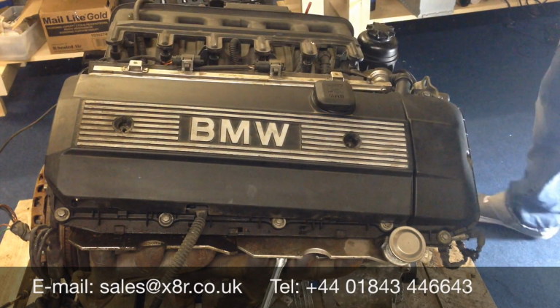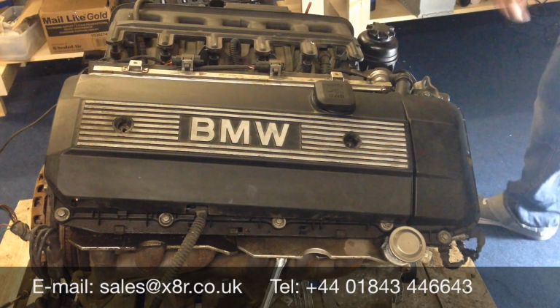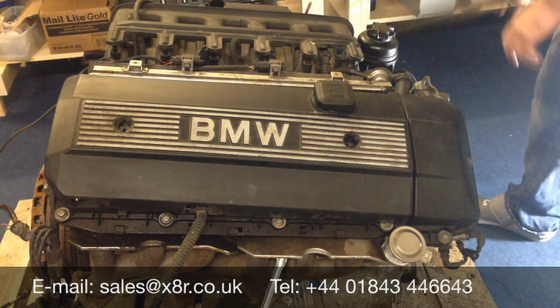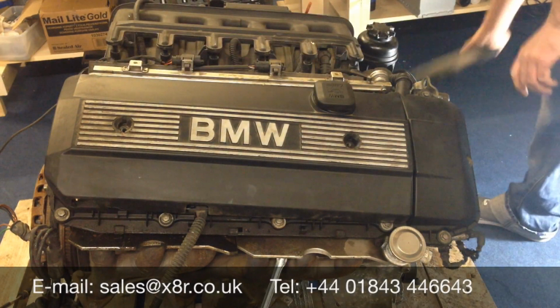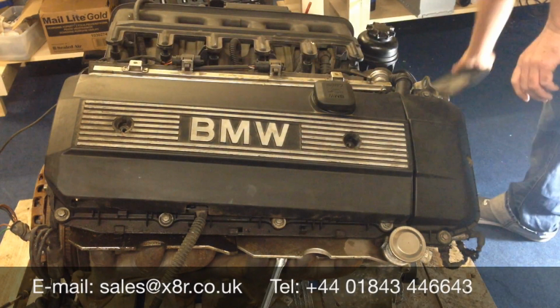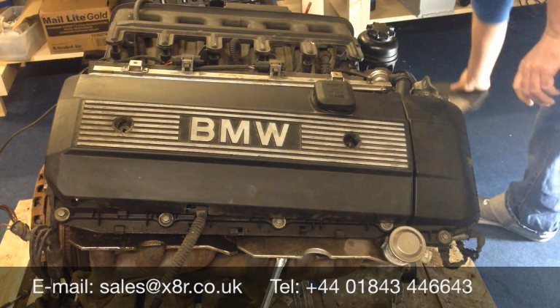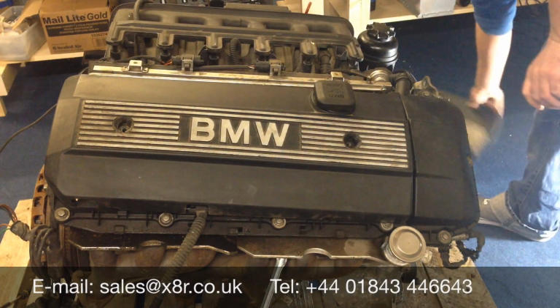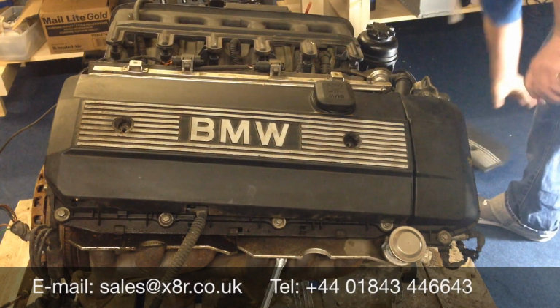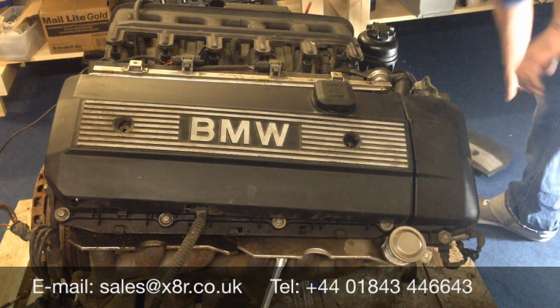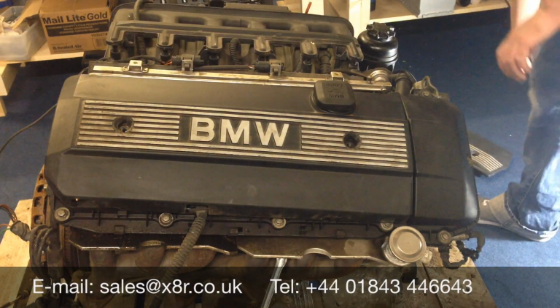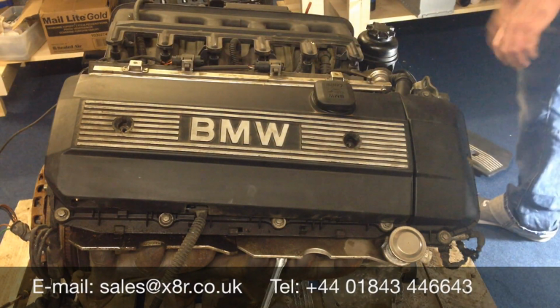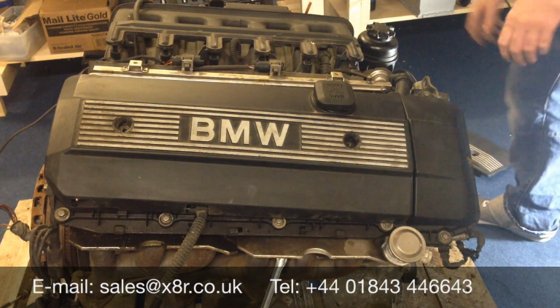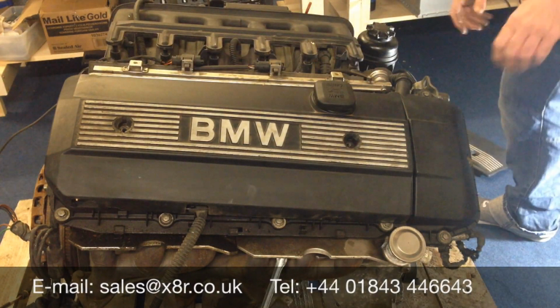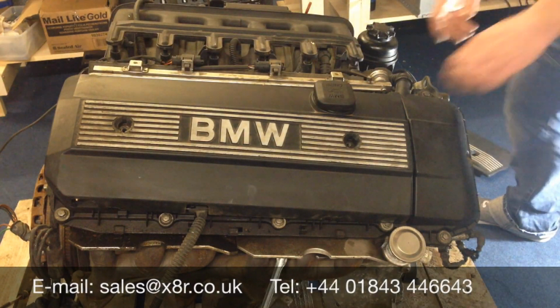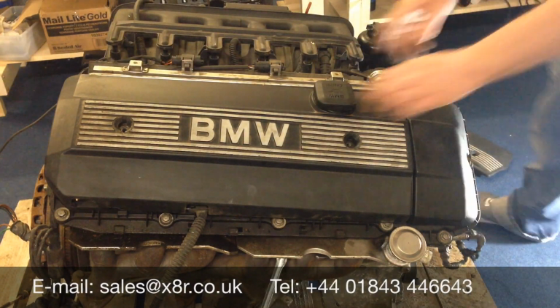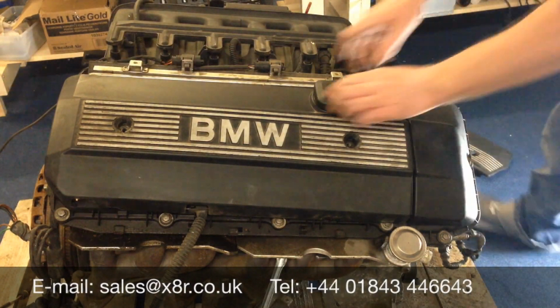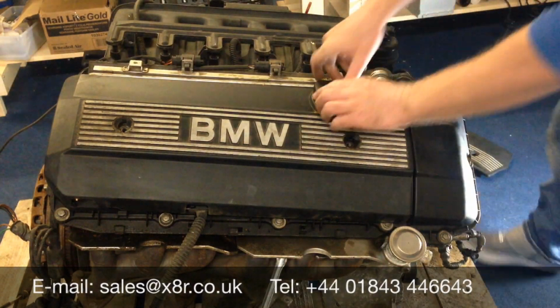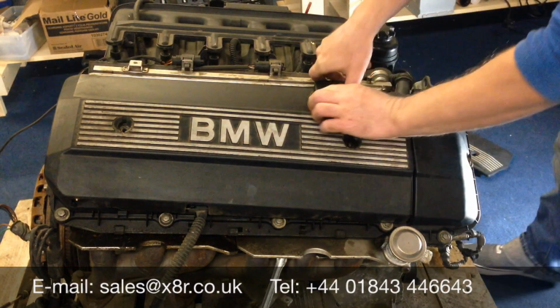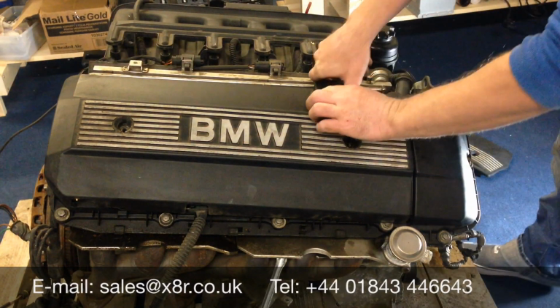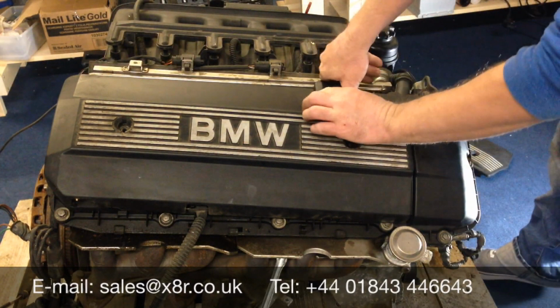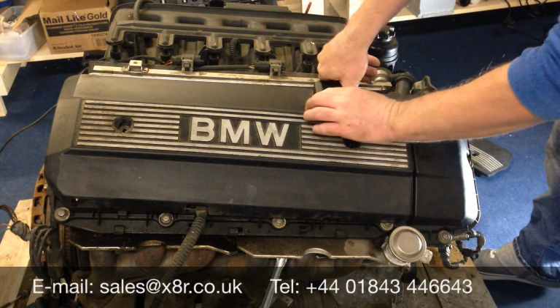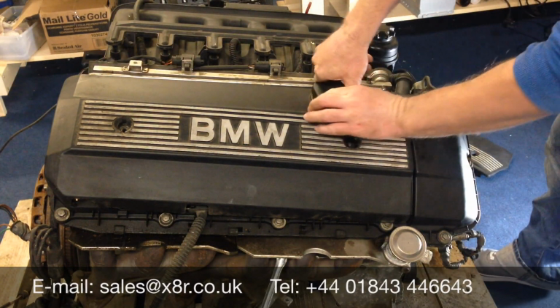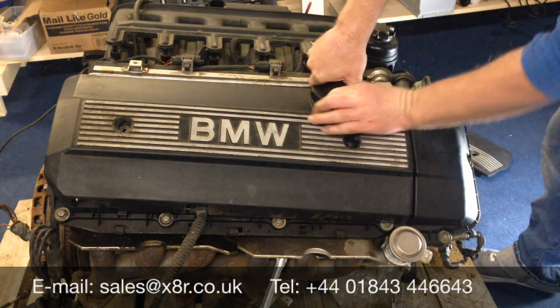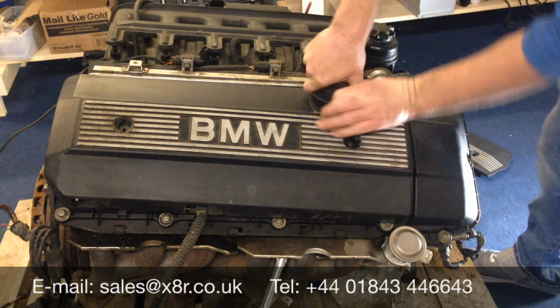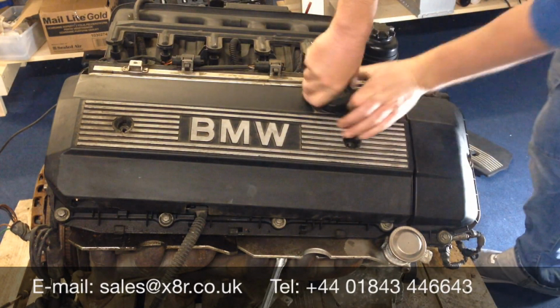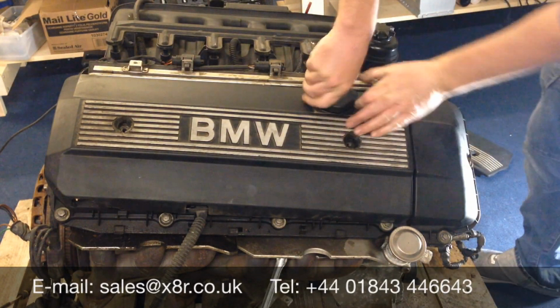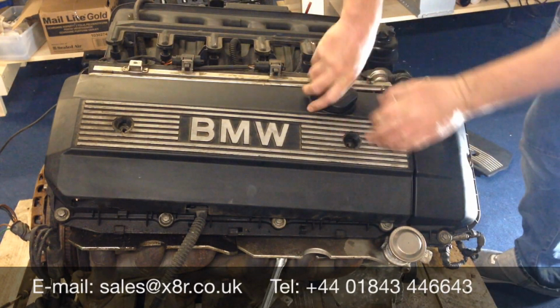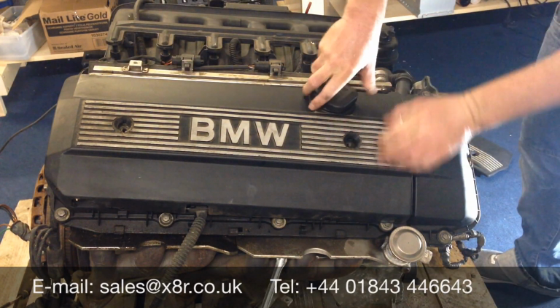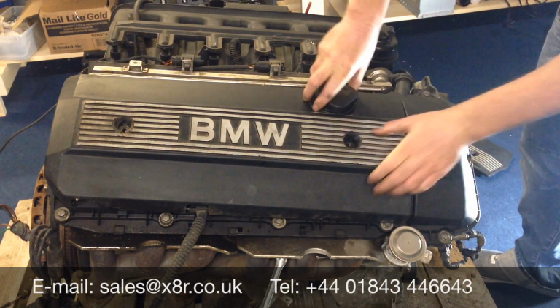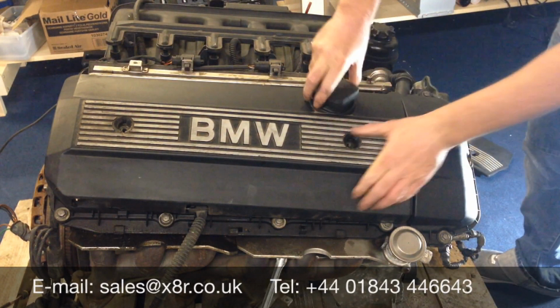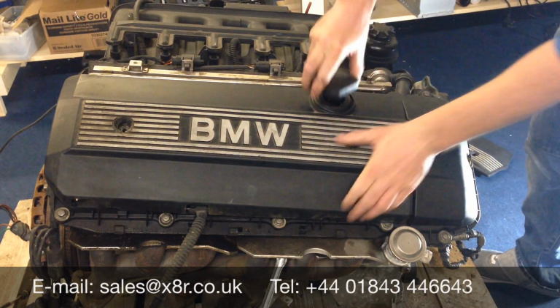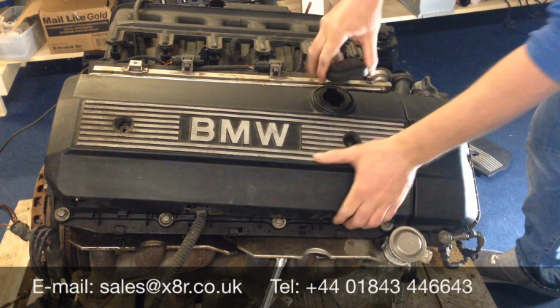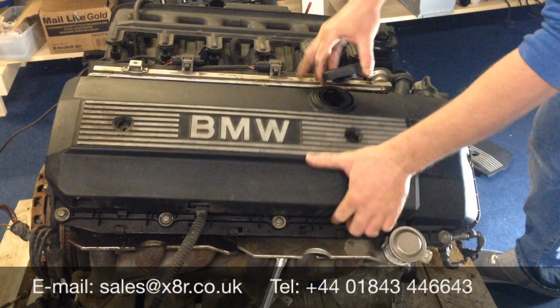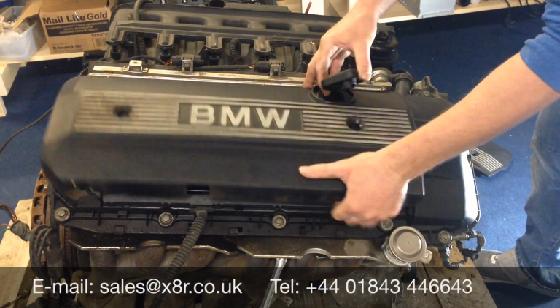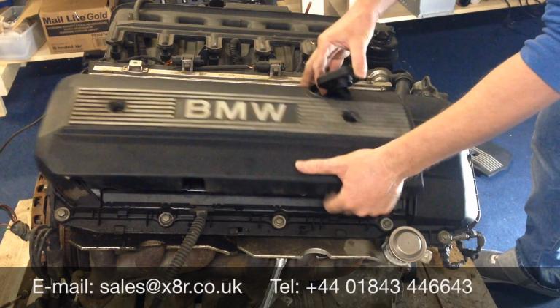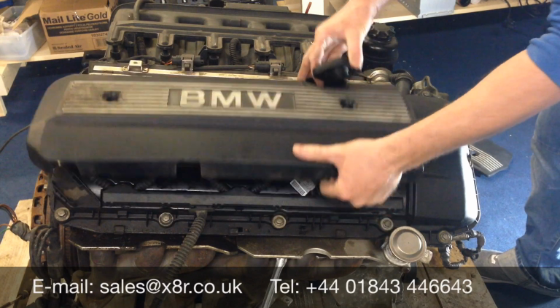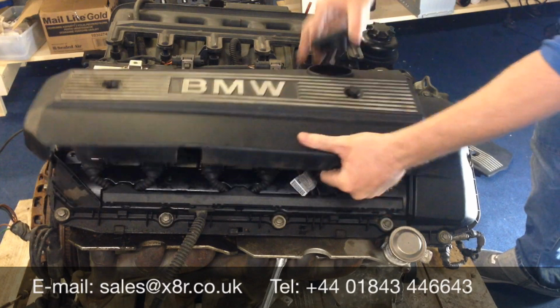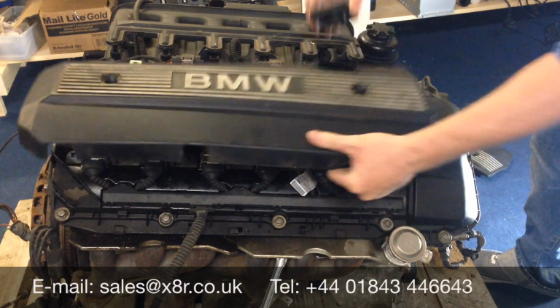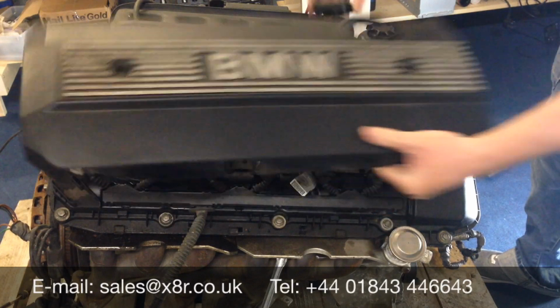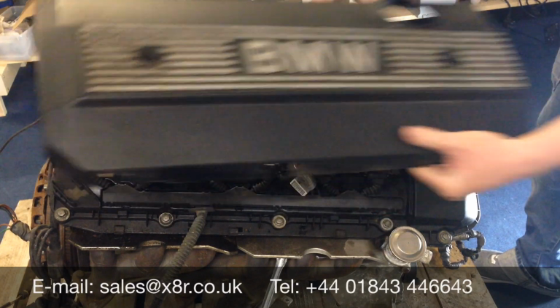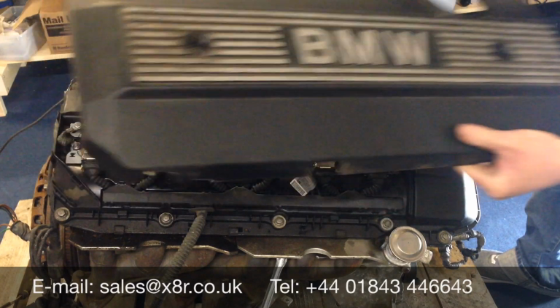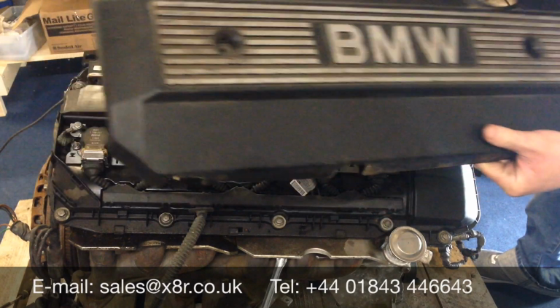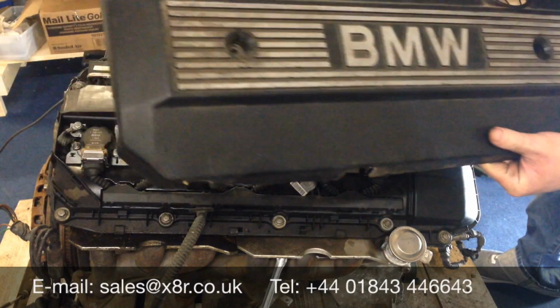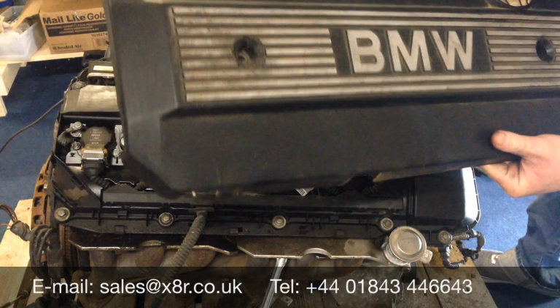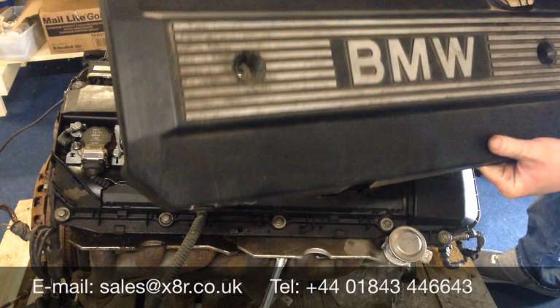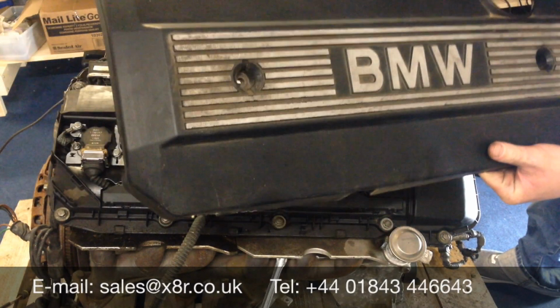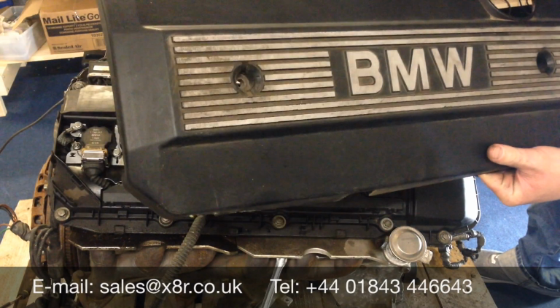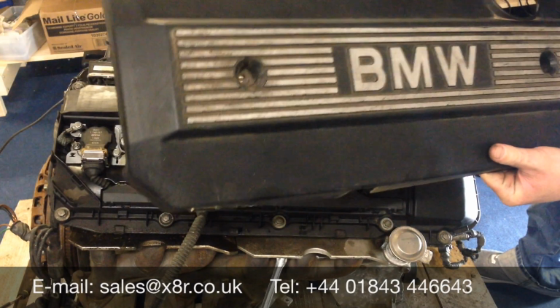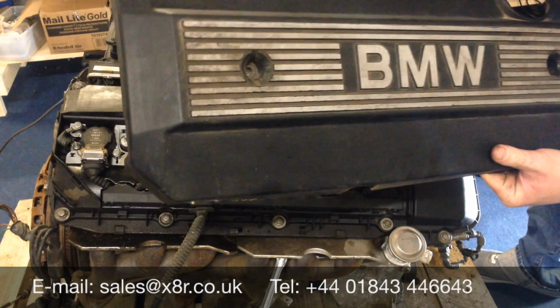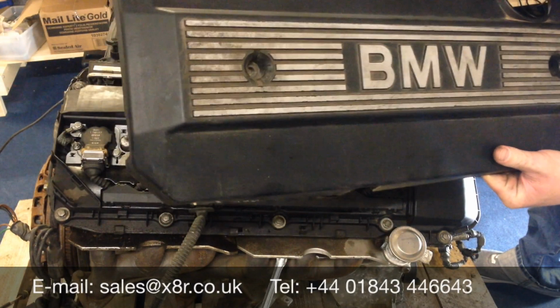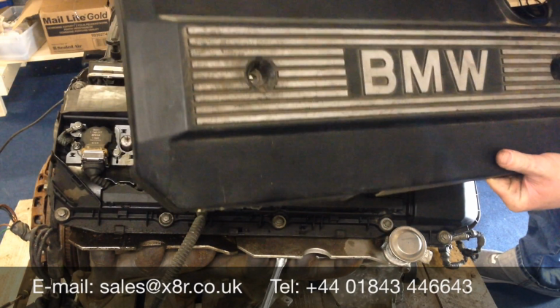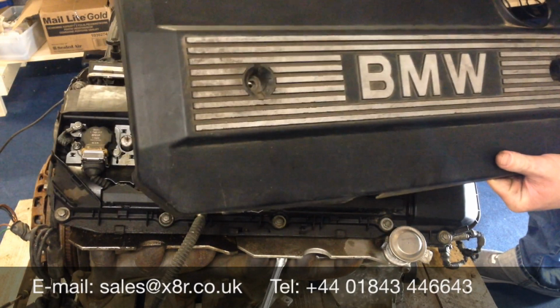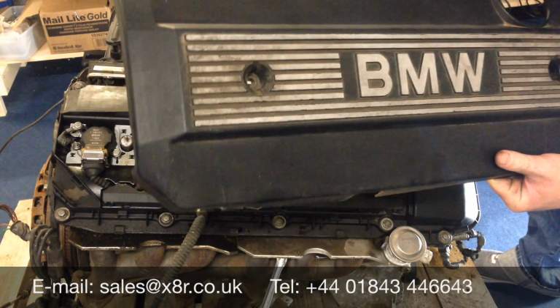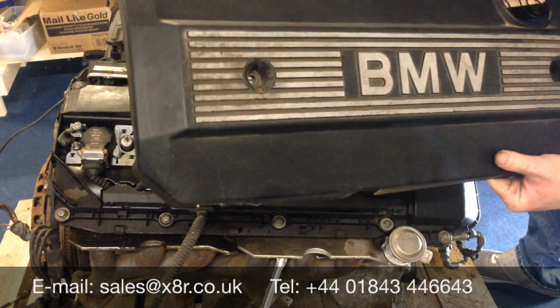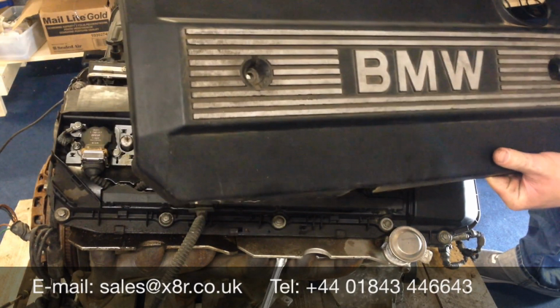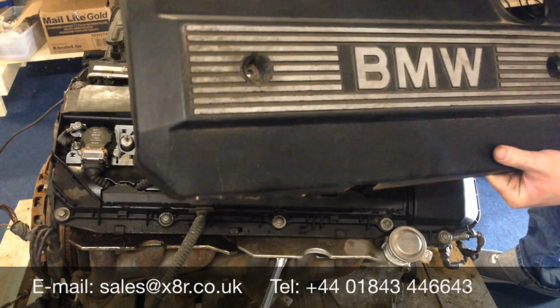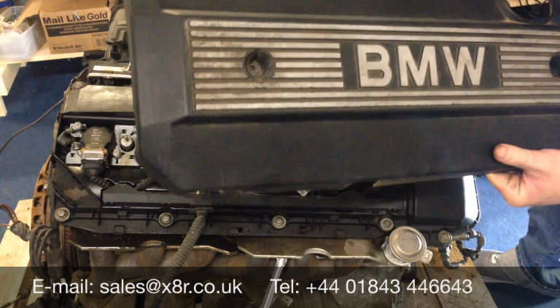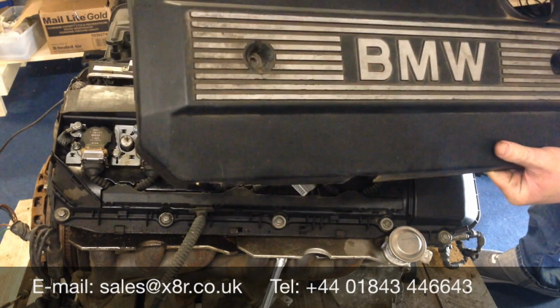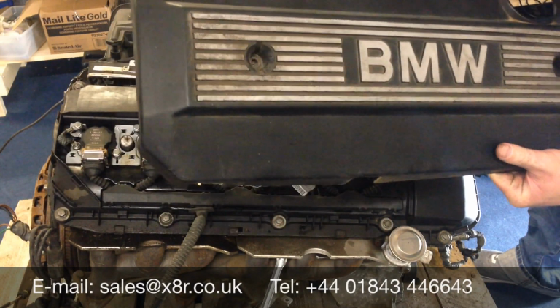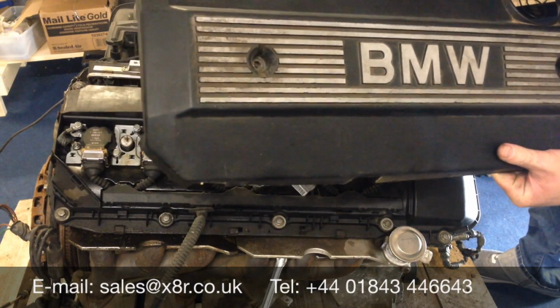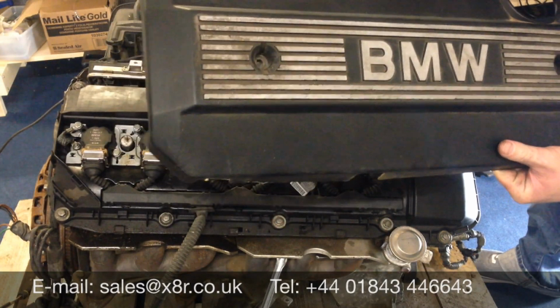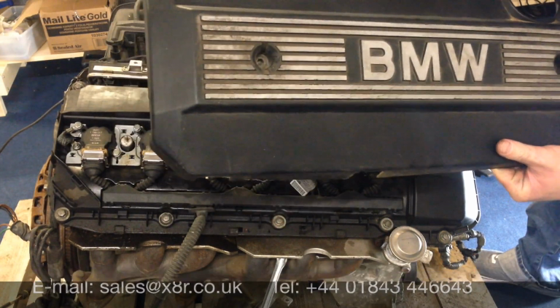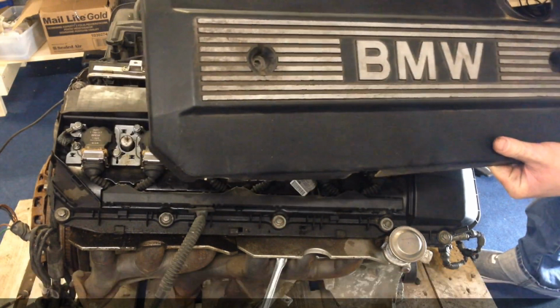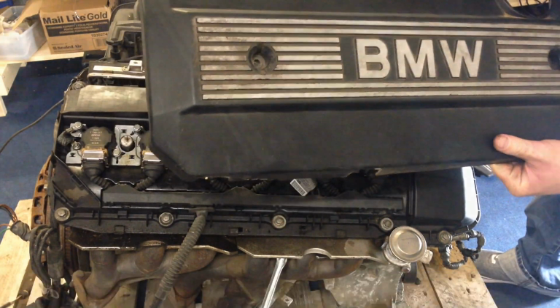For the left hand side cover, just undo the oil filler cap, take the cover off, and replace the oil filler cap.